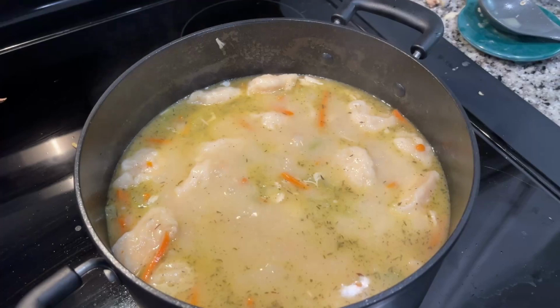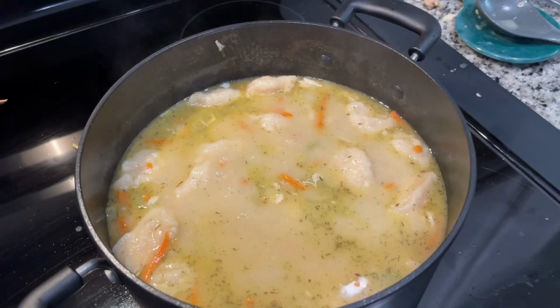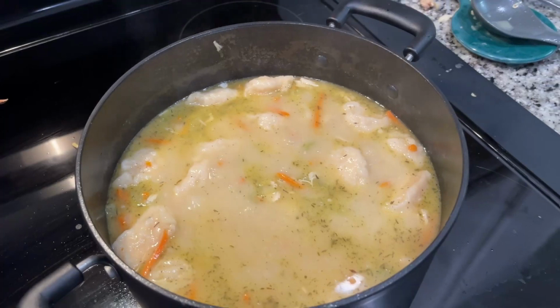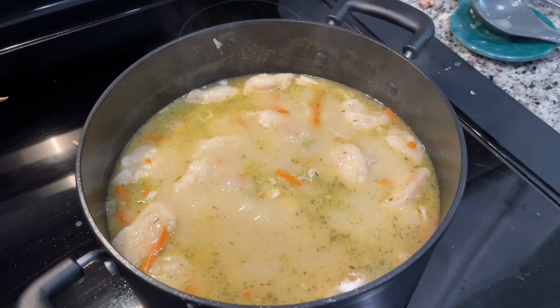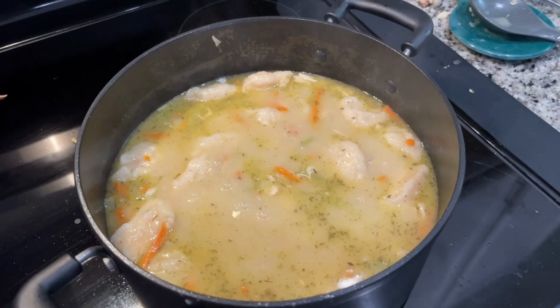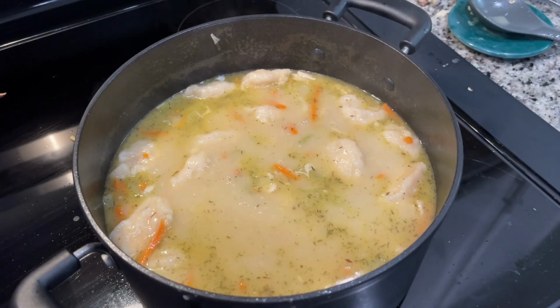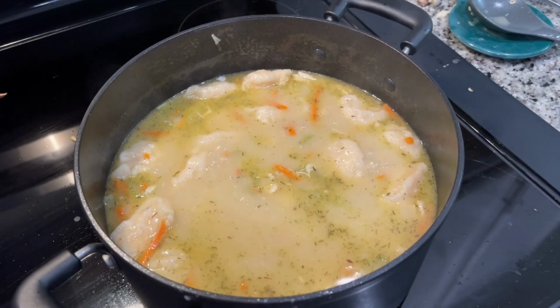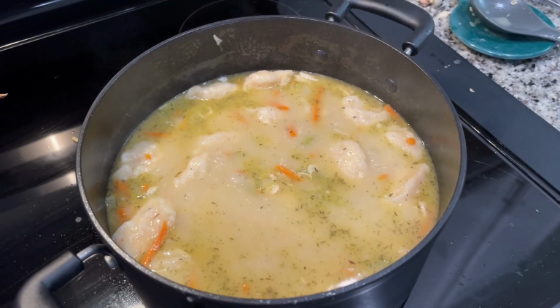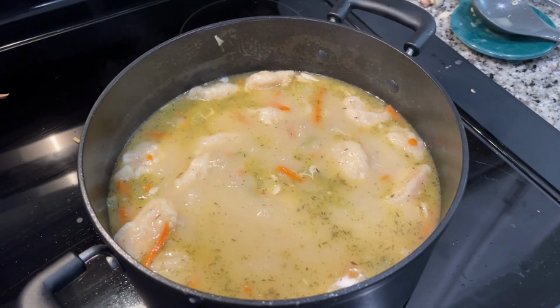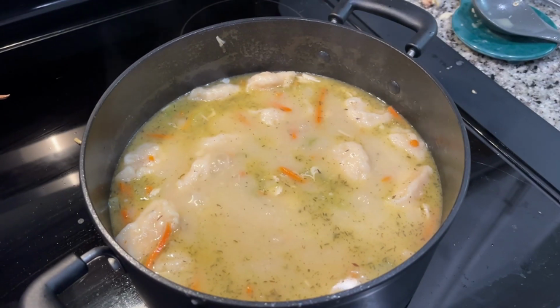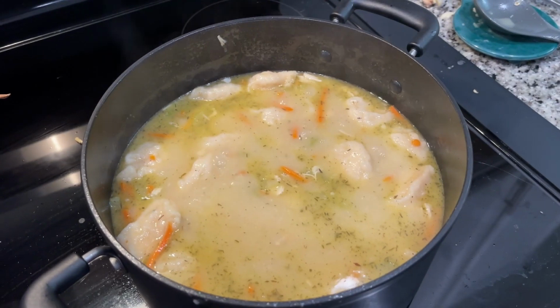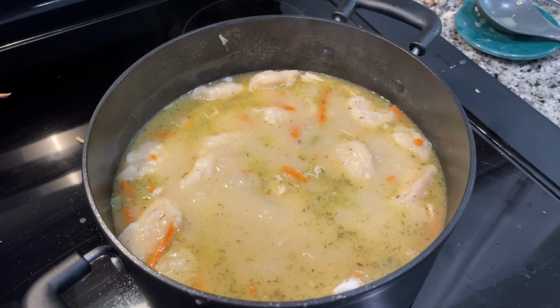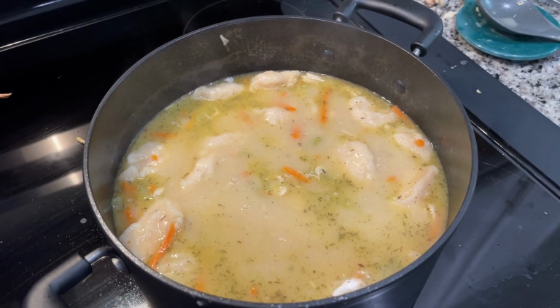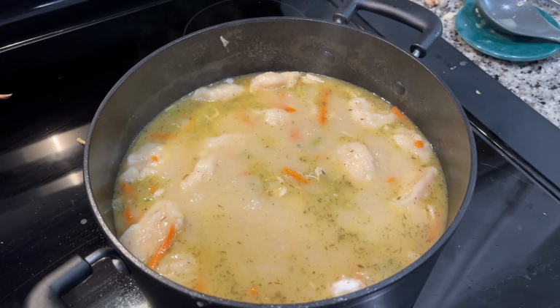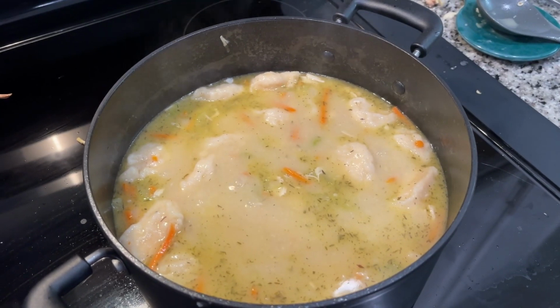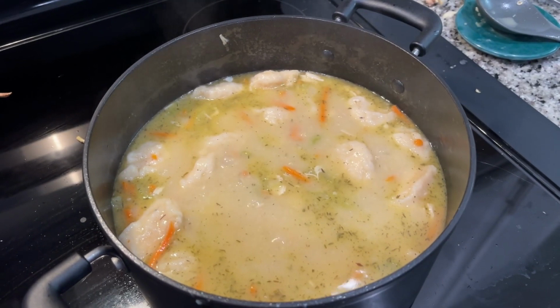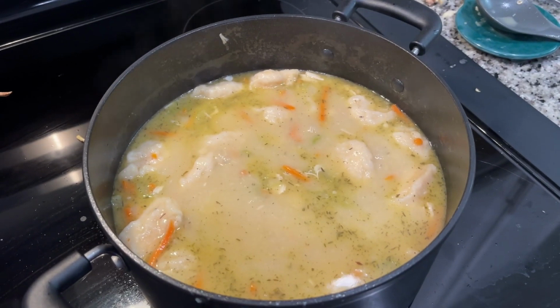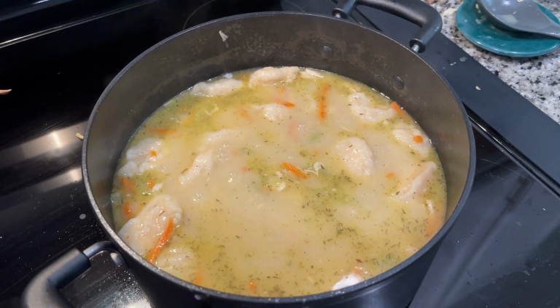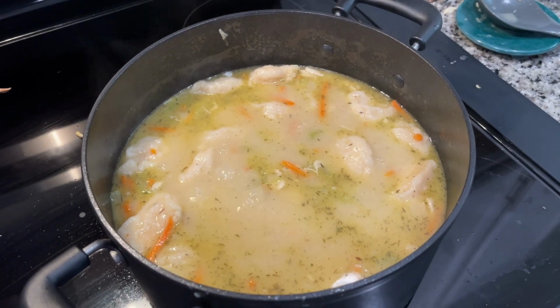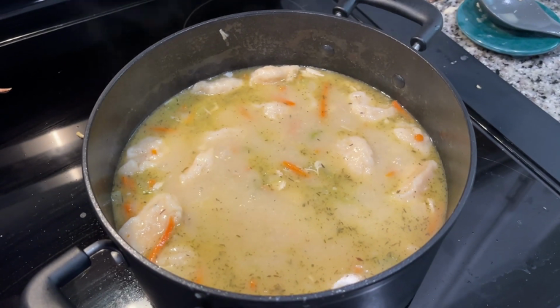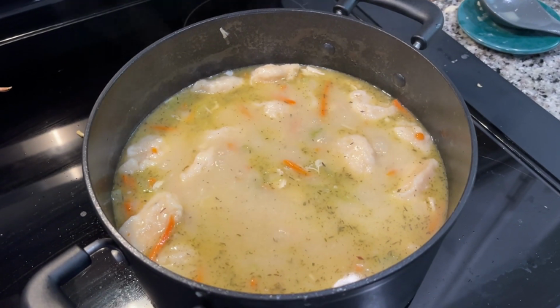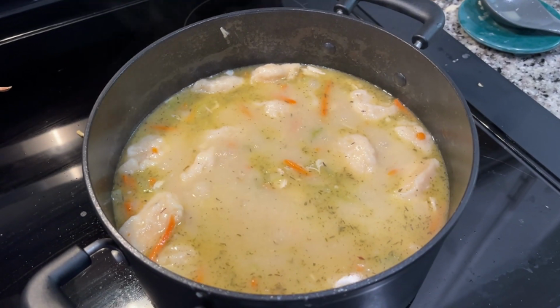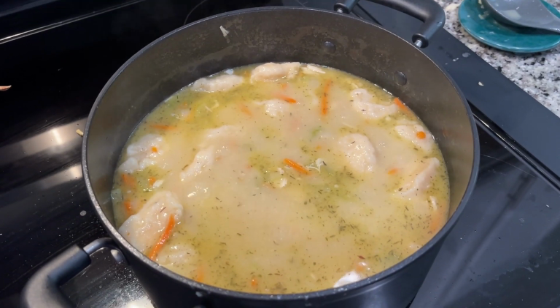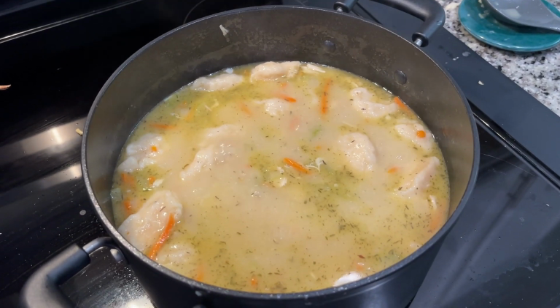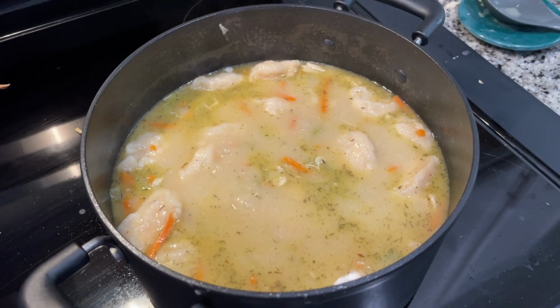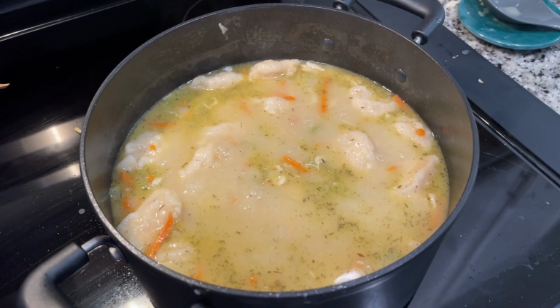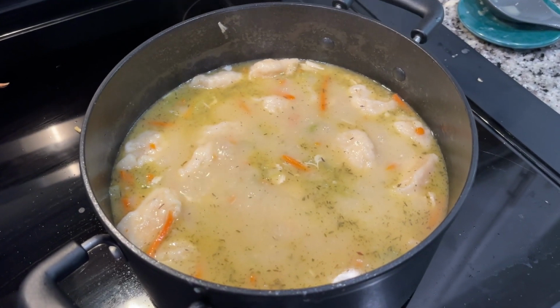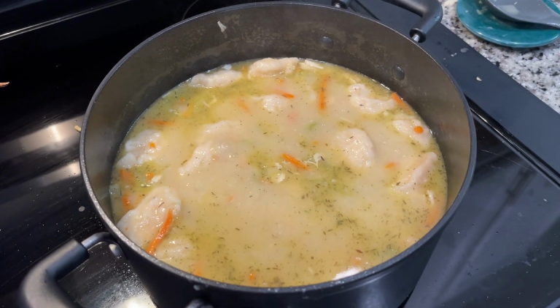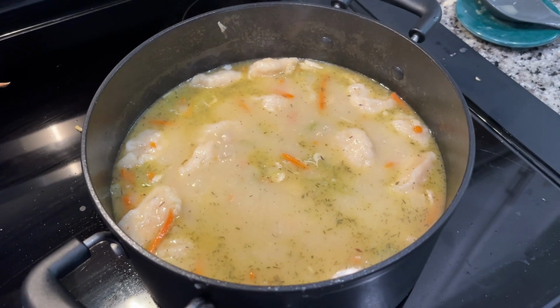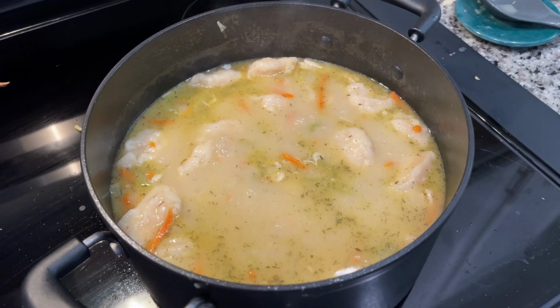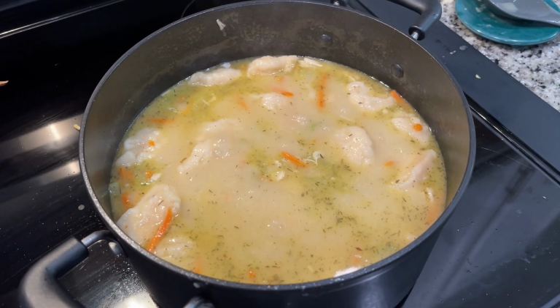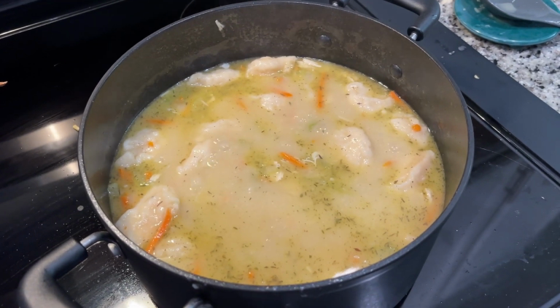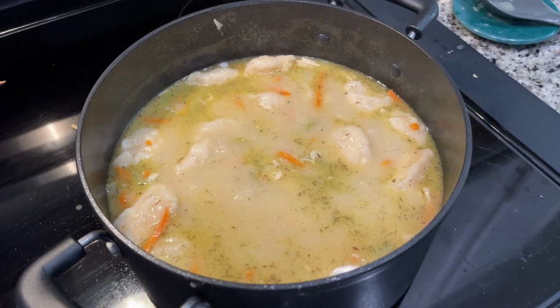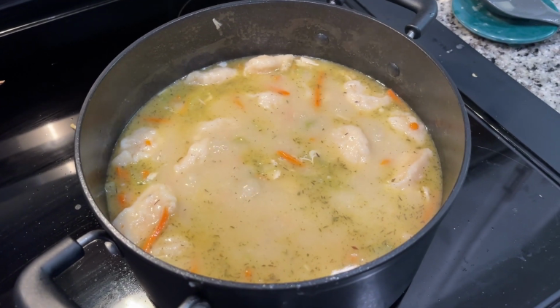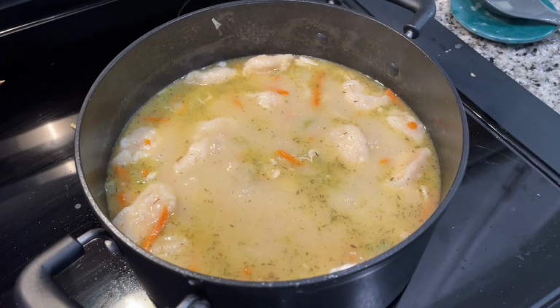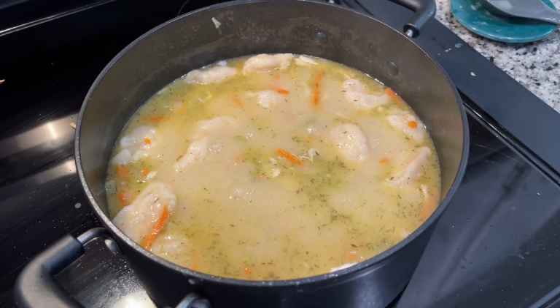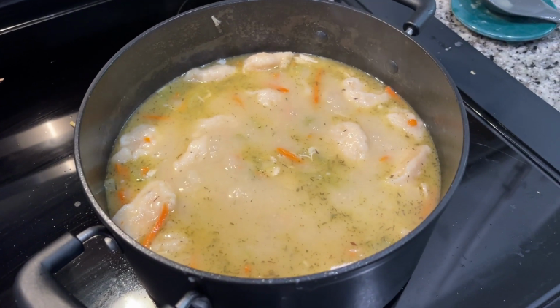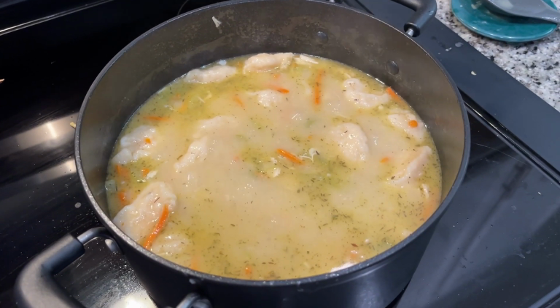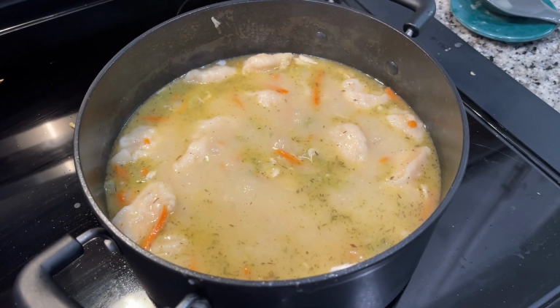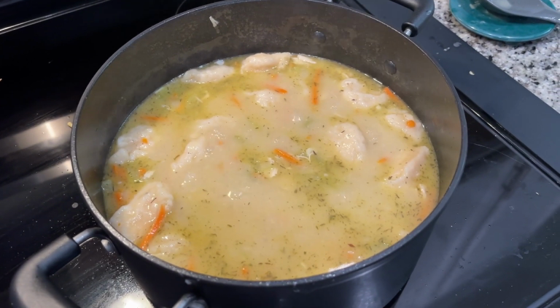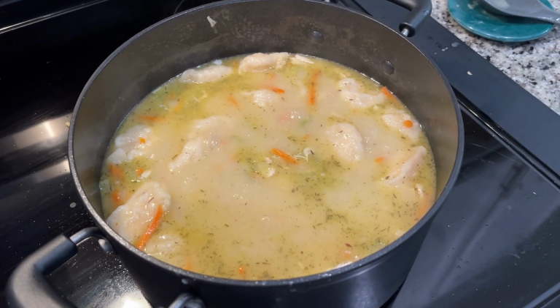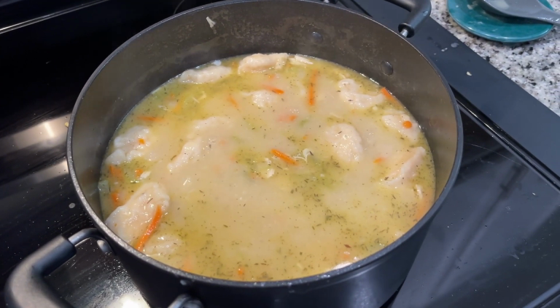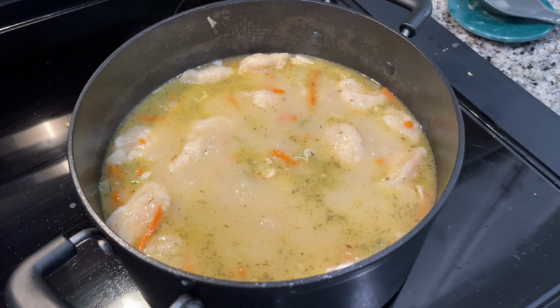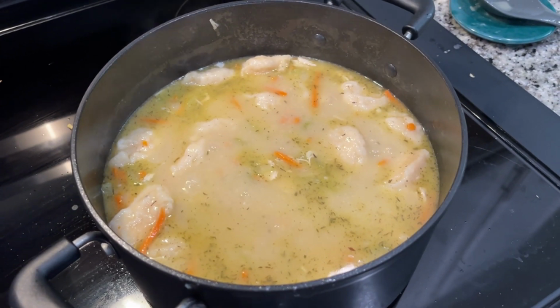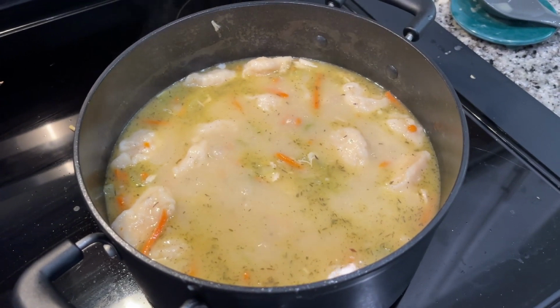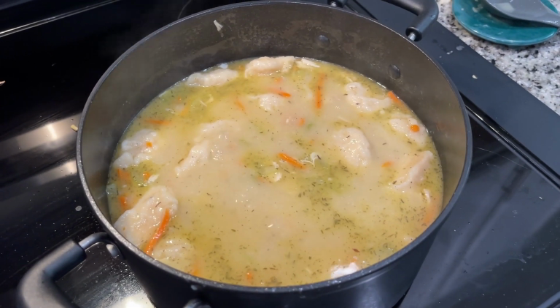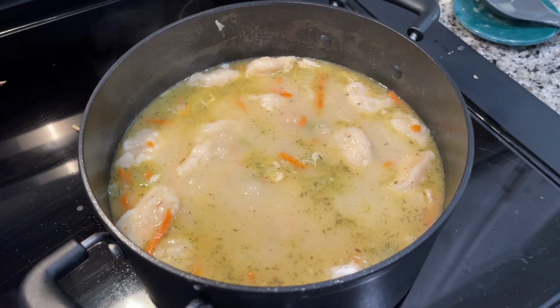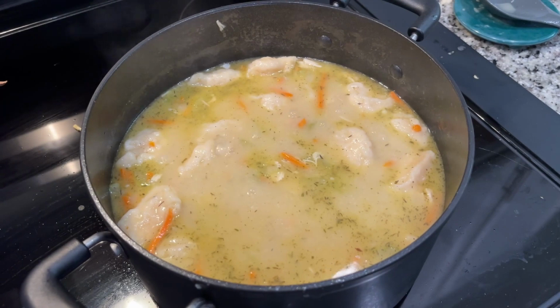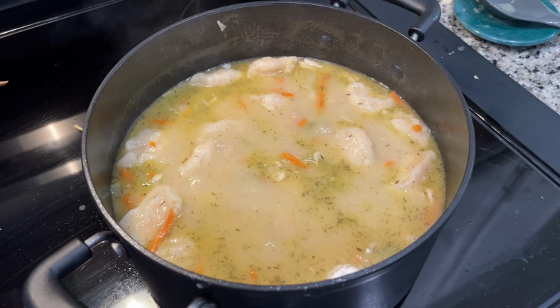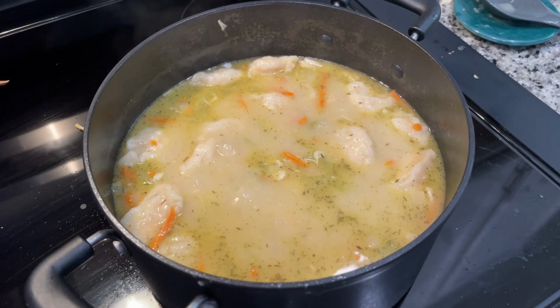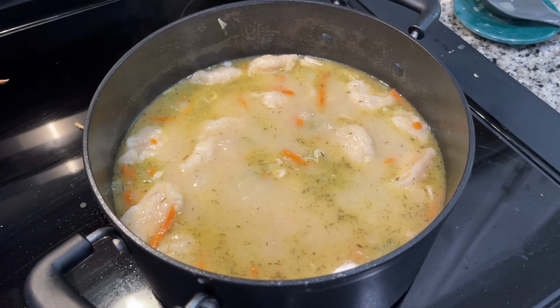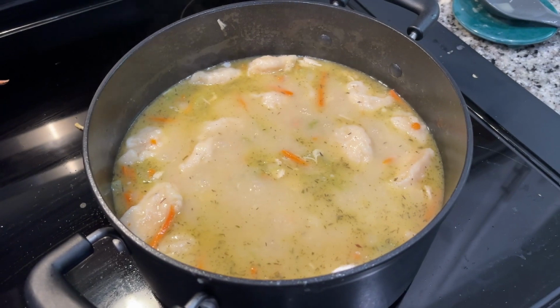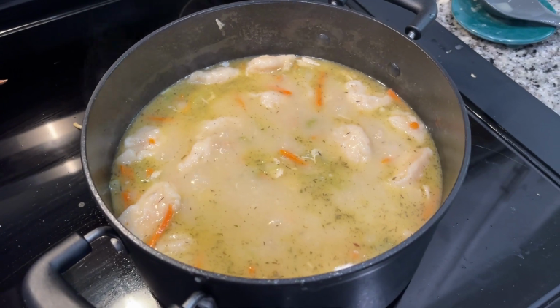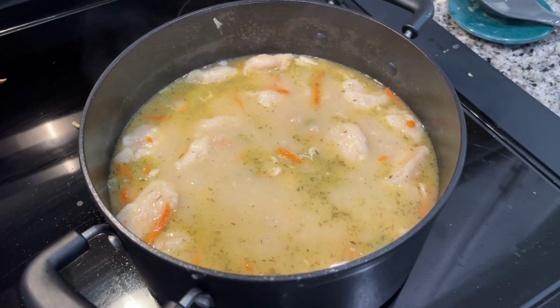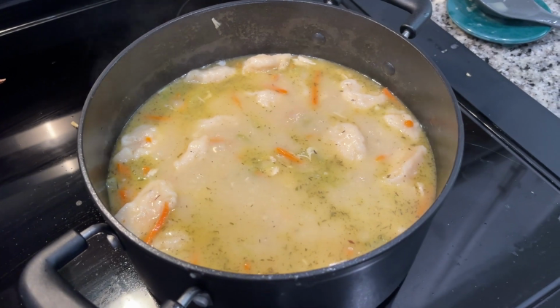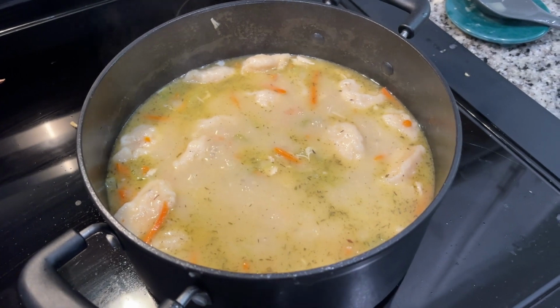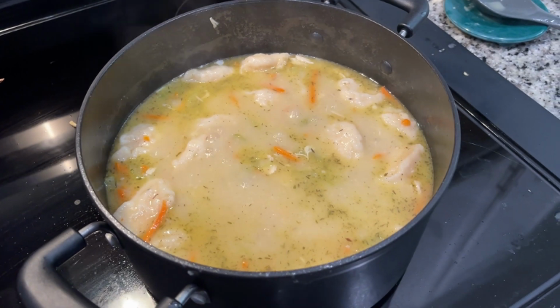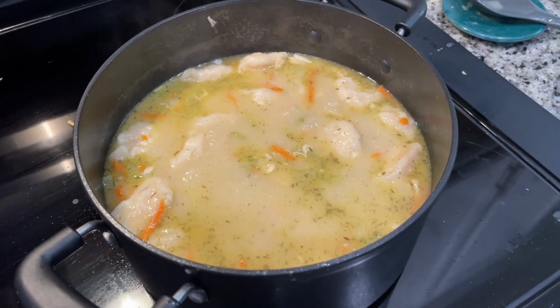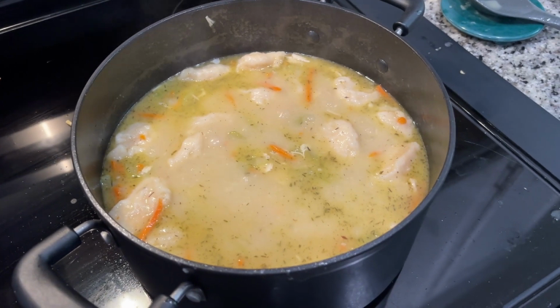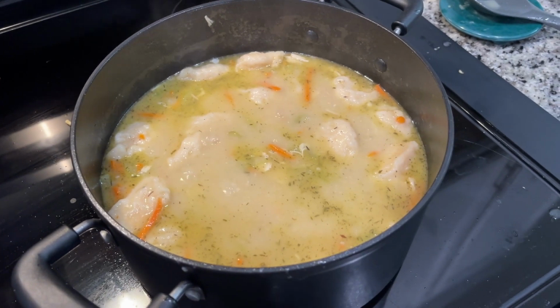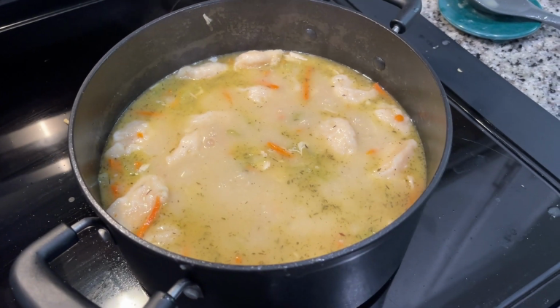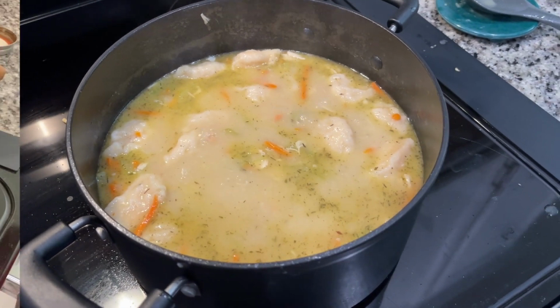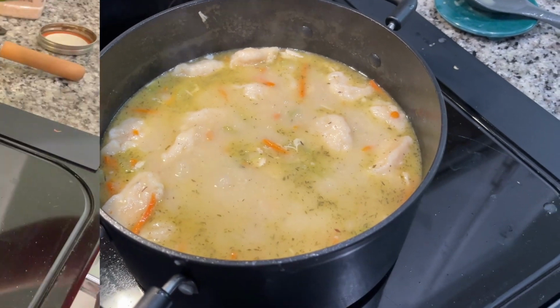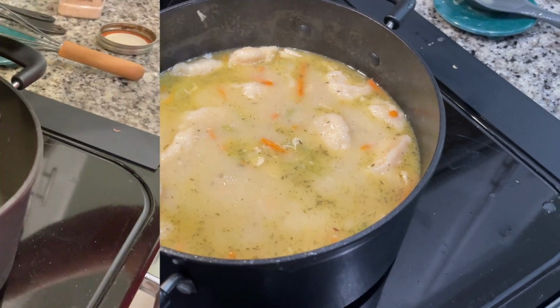Welcome to the Long Realm with Joel and Christy. I'm Joel and I'm Christy, and this is our recipe of the week — chicken and dumplings. Let's get to it.